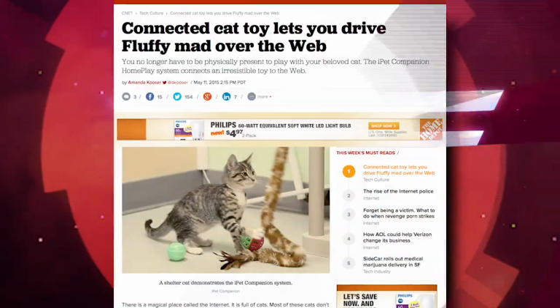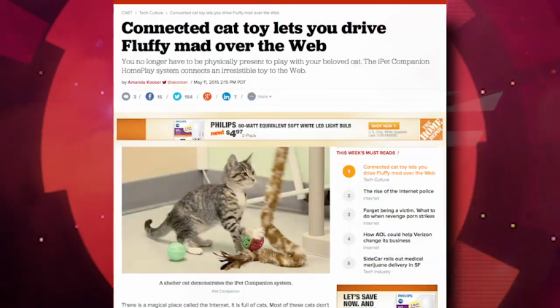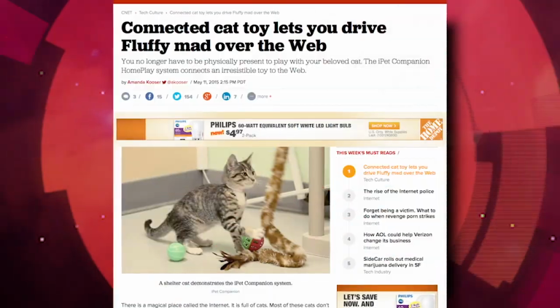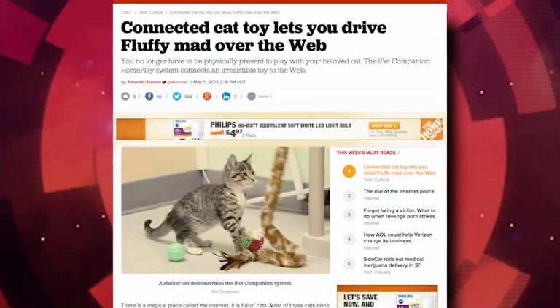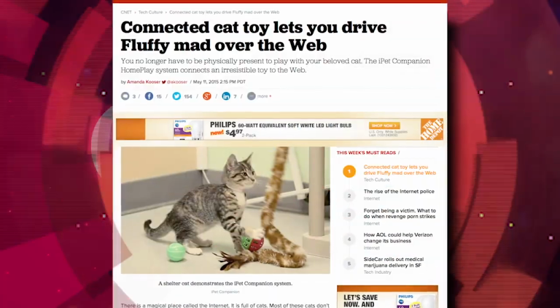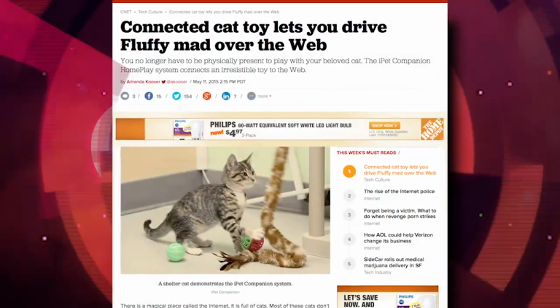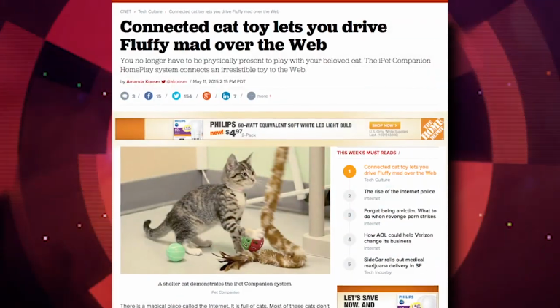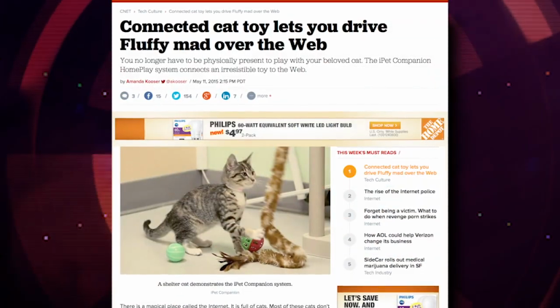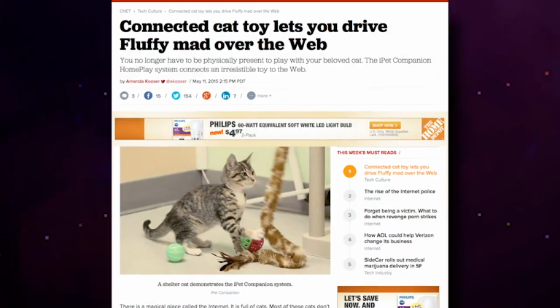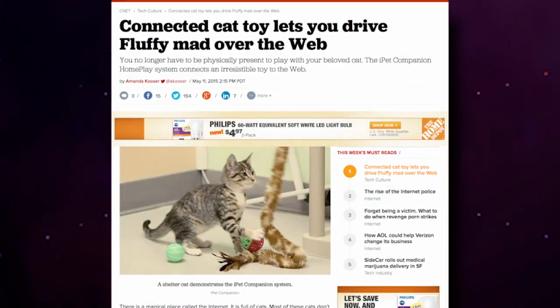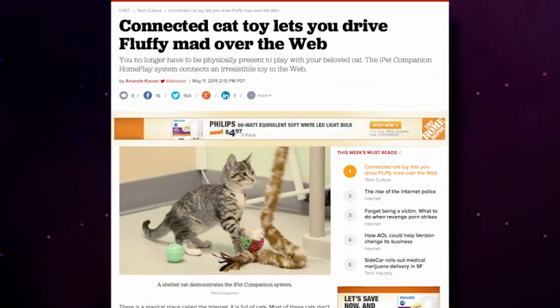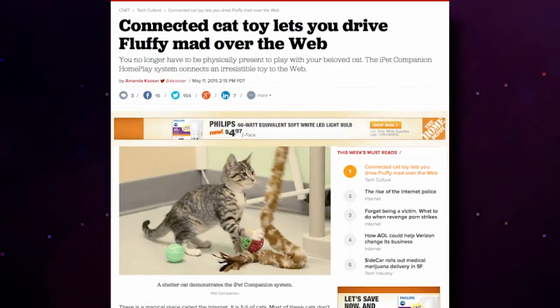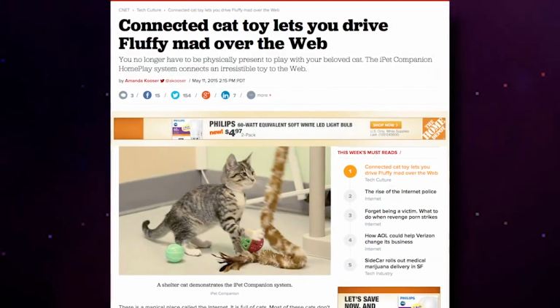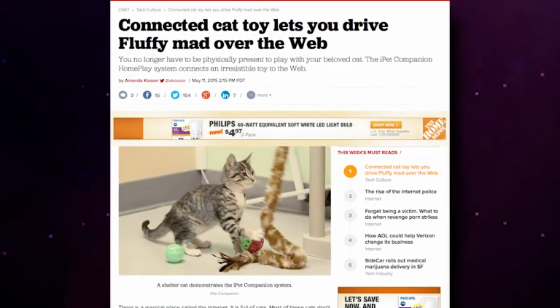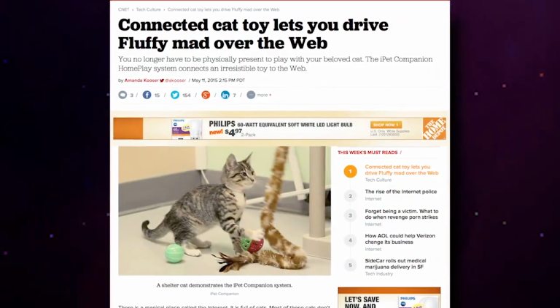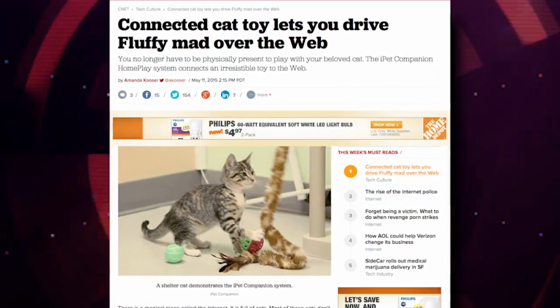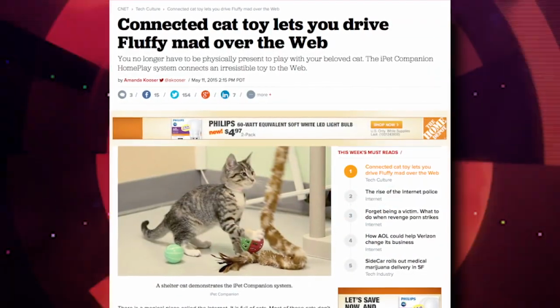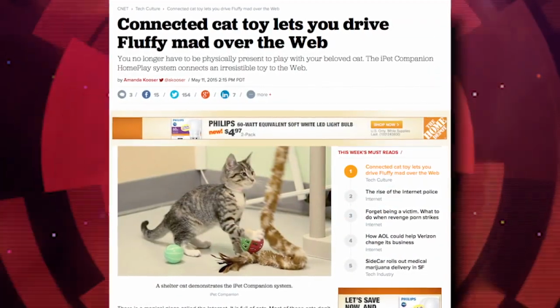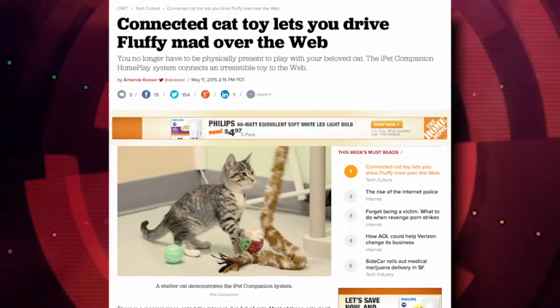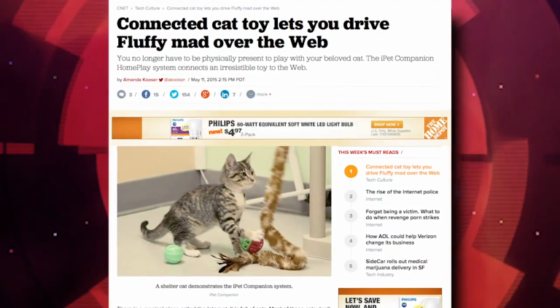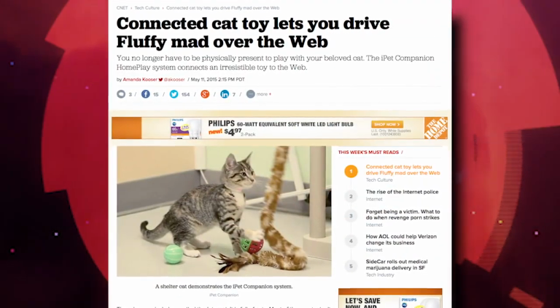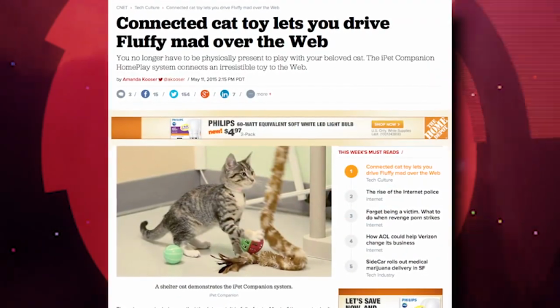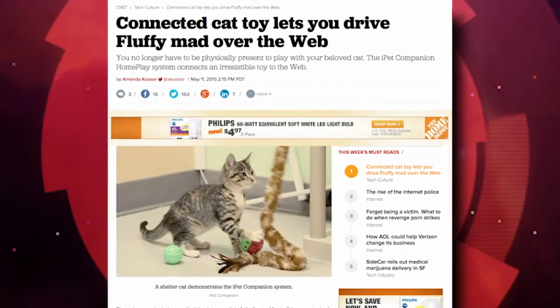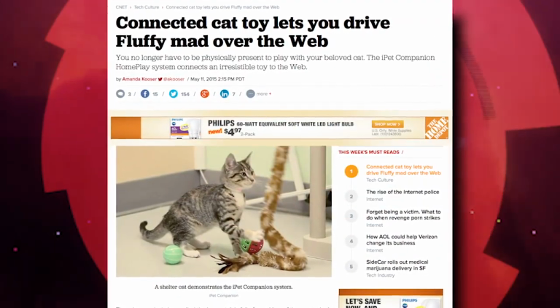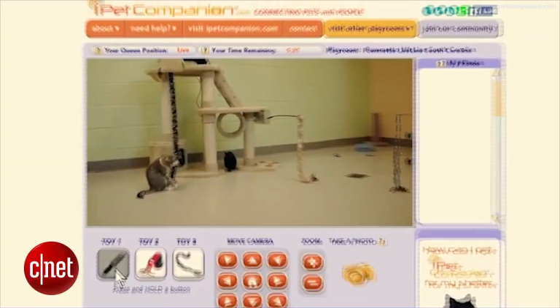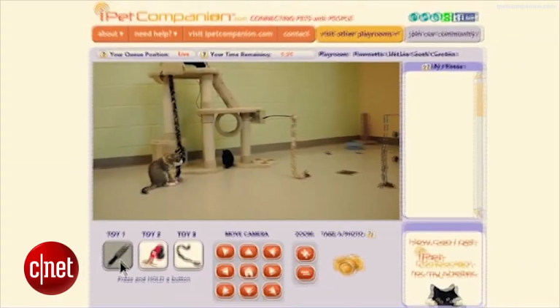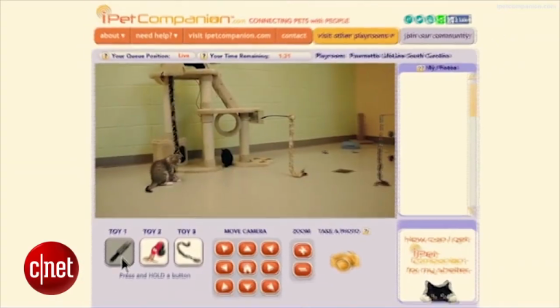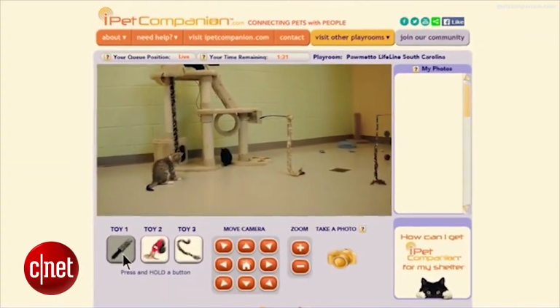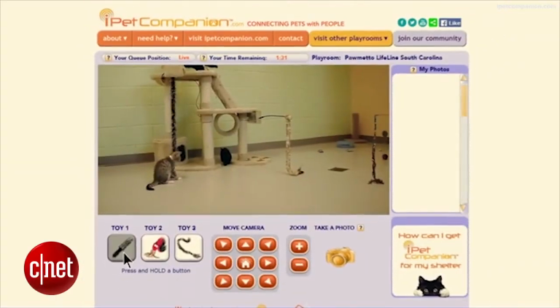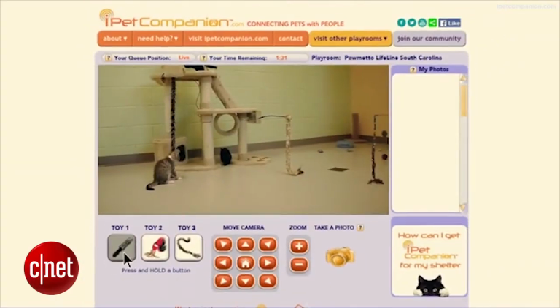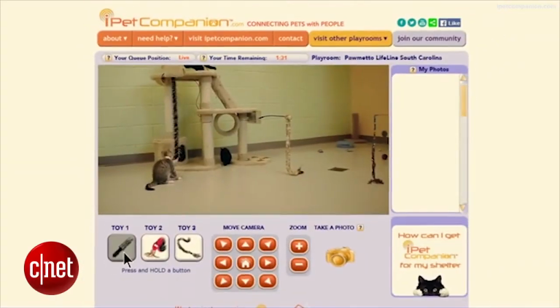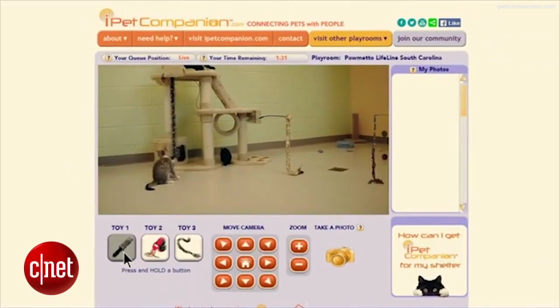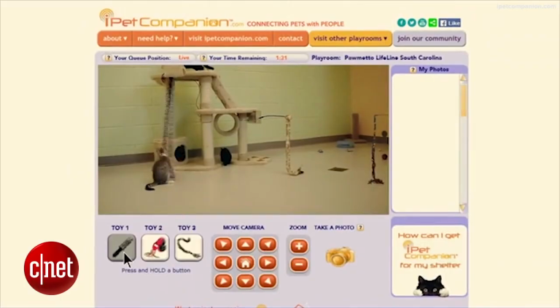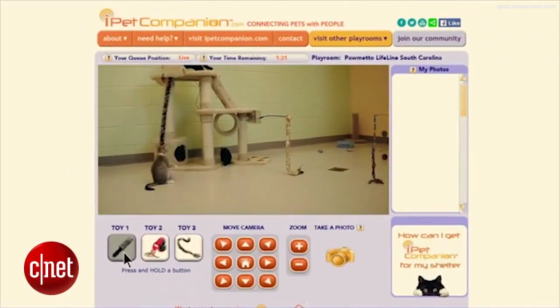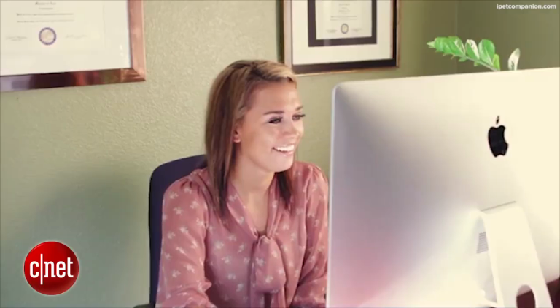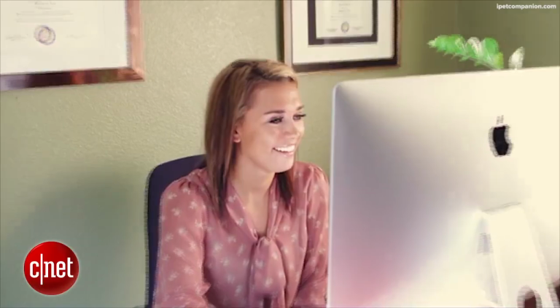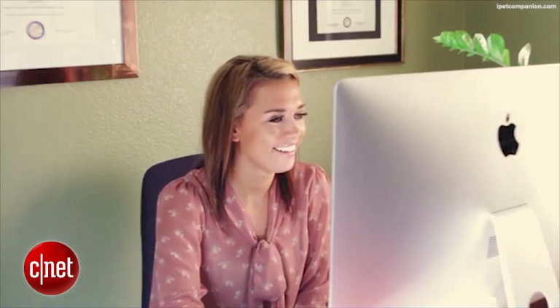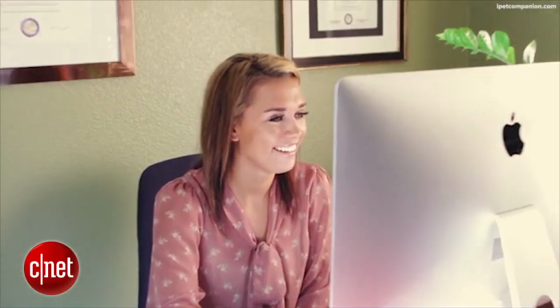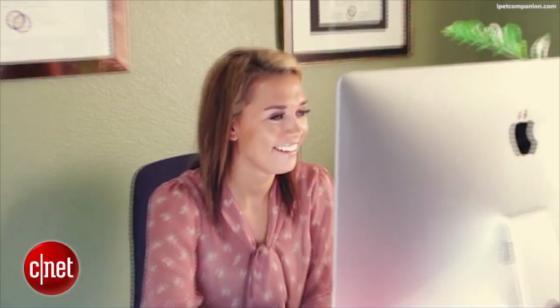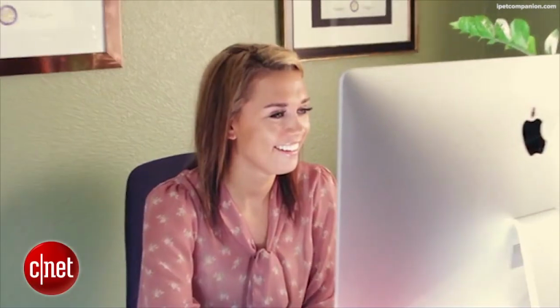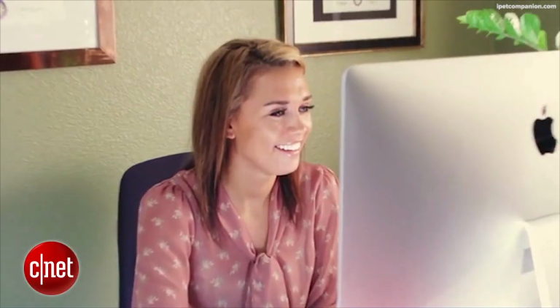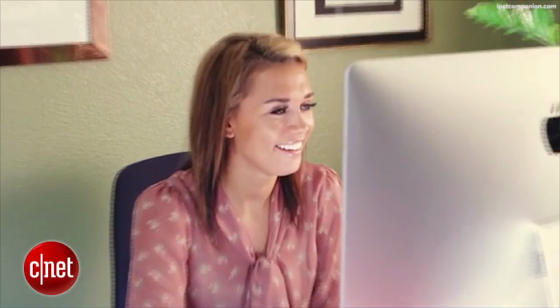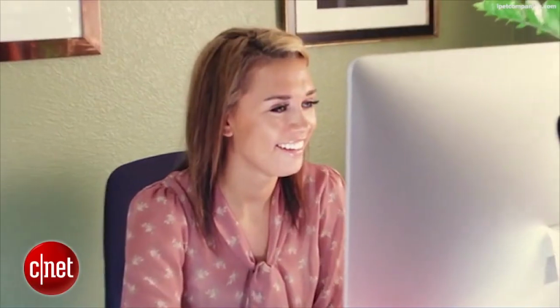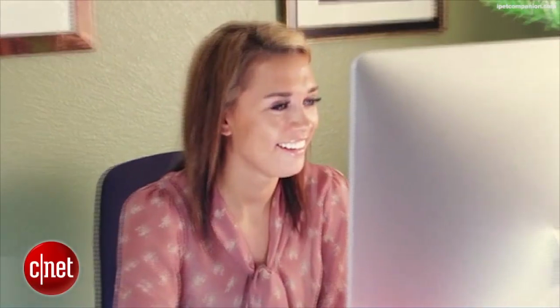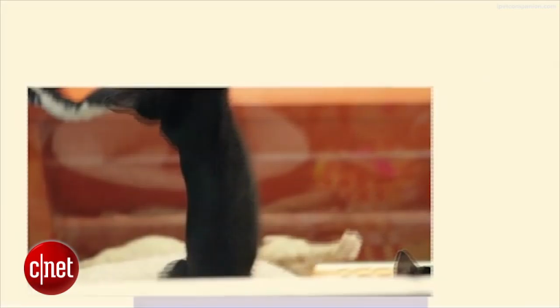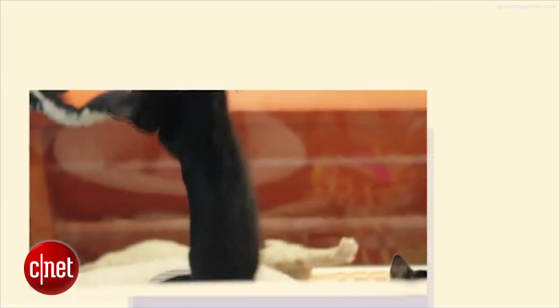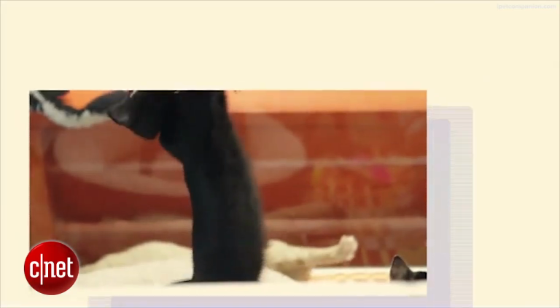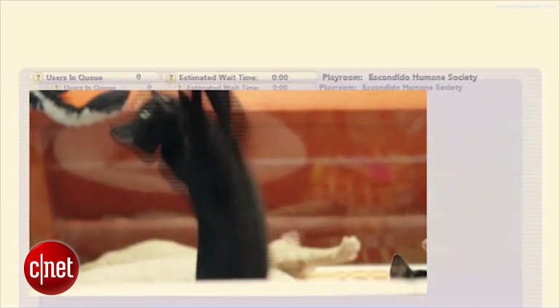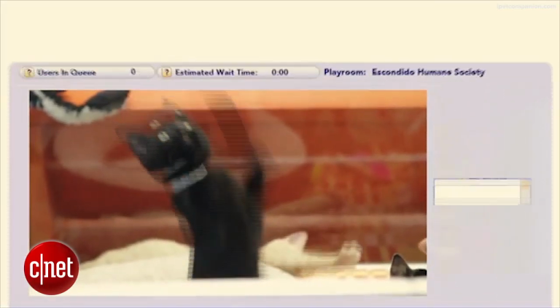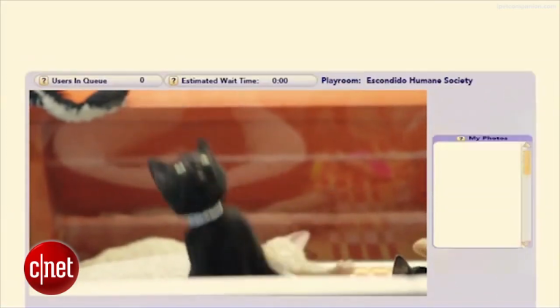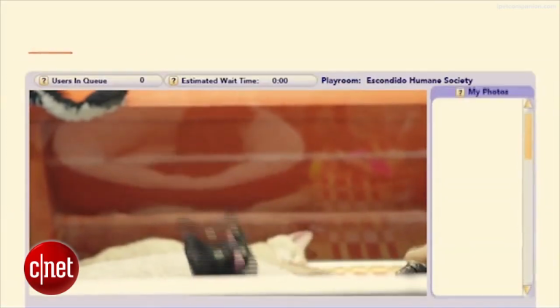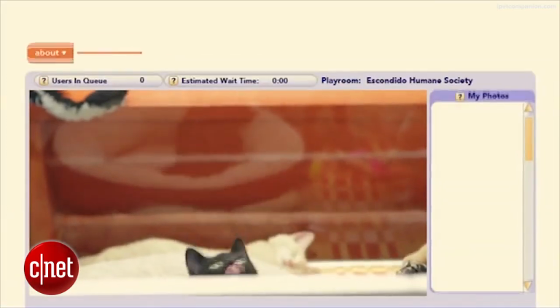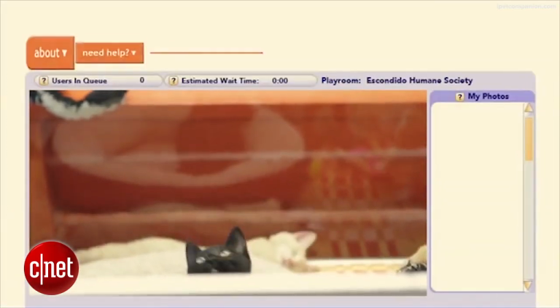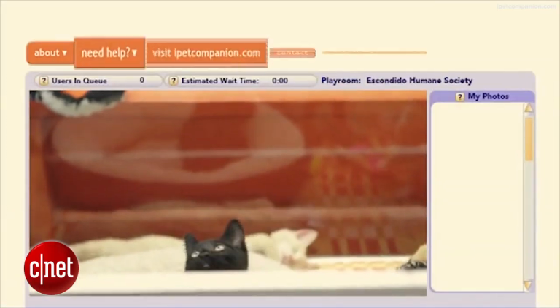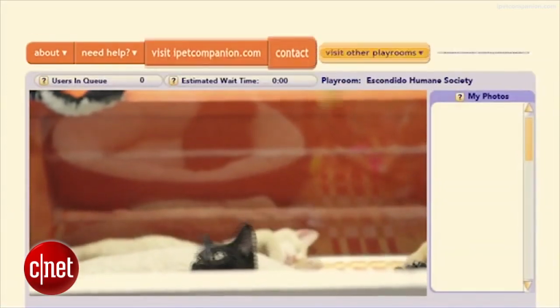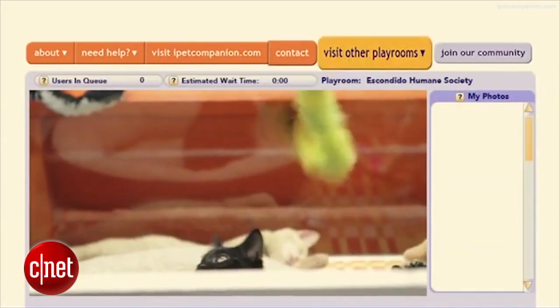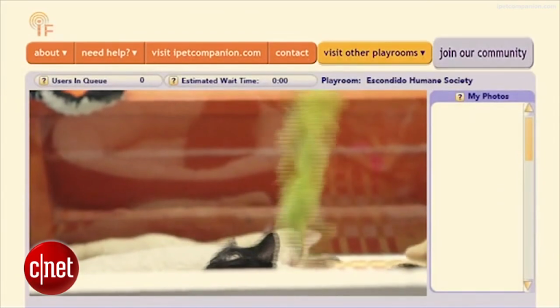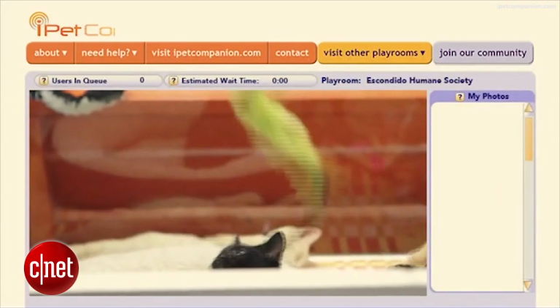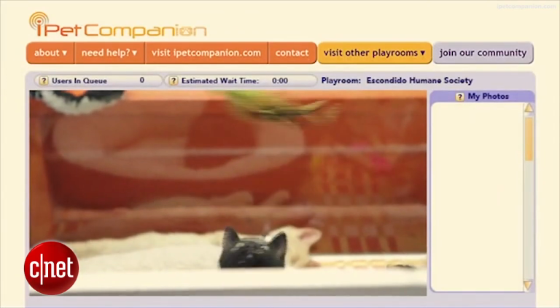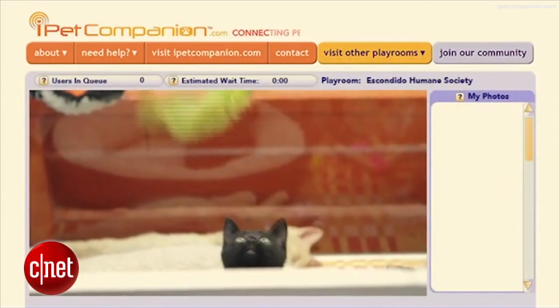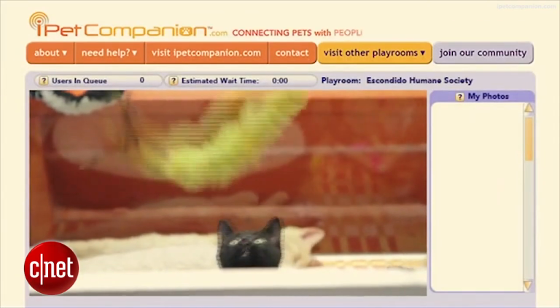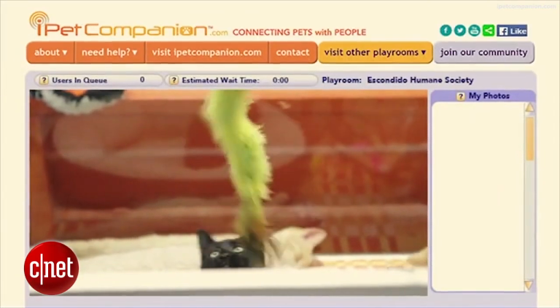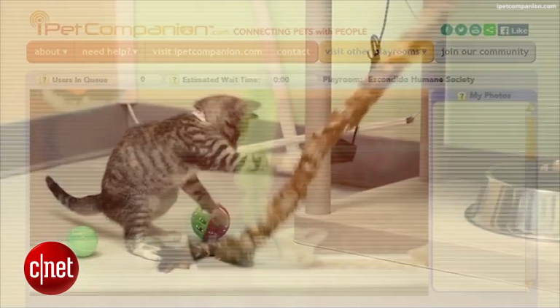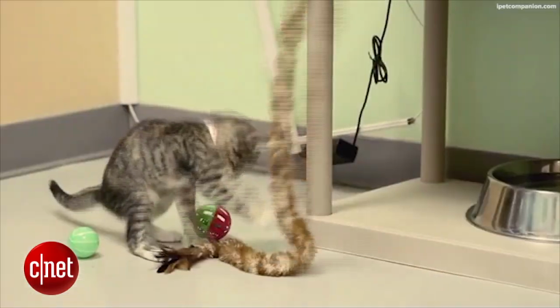Now you can play with your cat from the safety of your computer at work. The iPet Companion Home Play System...